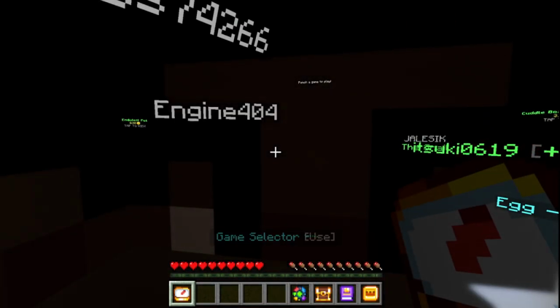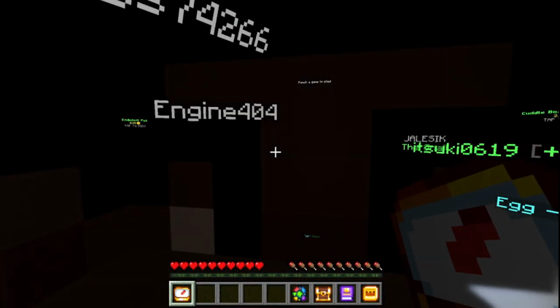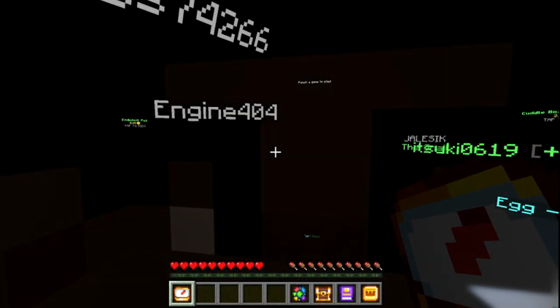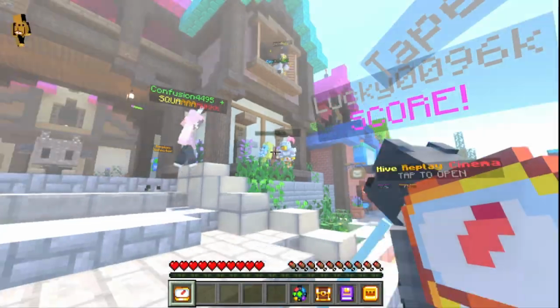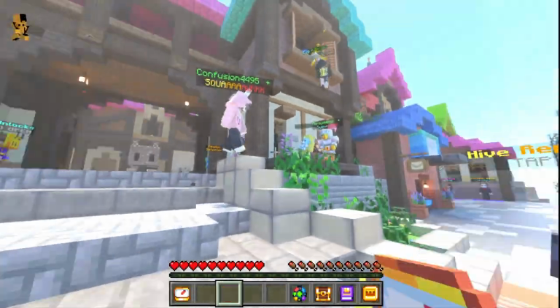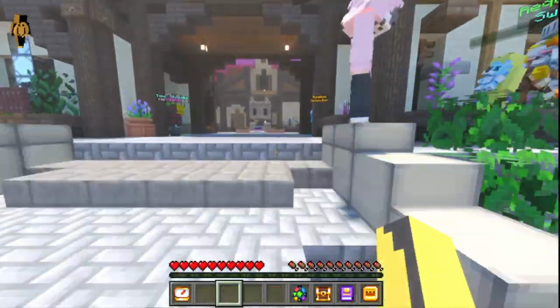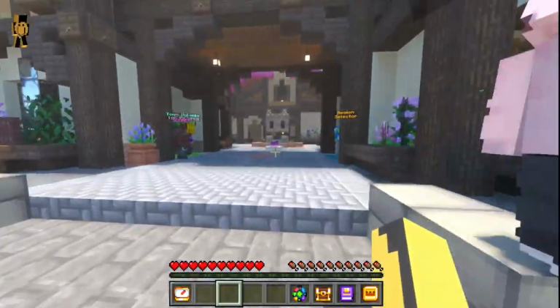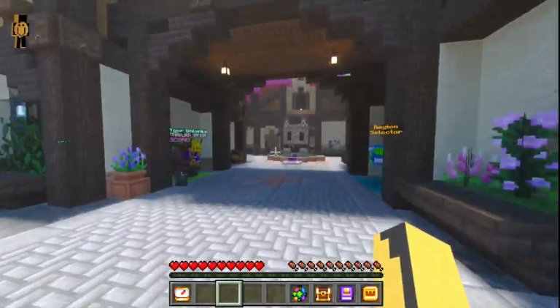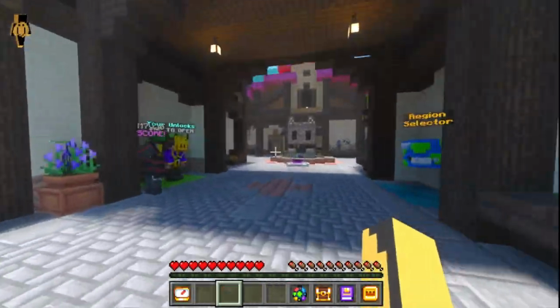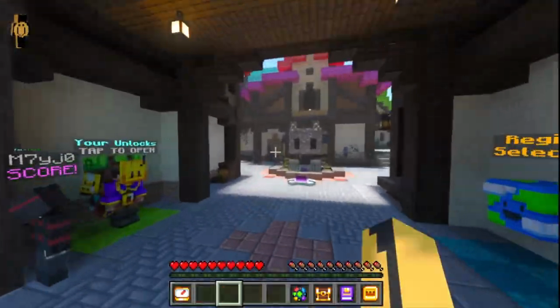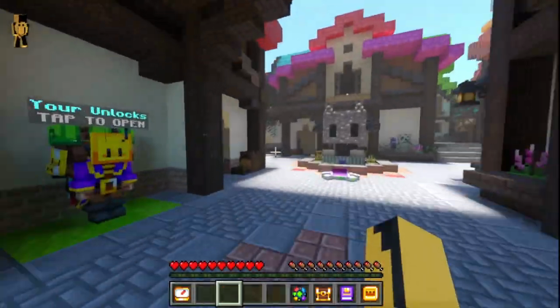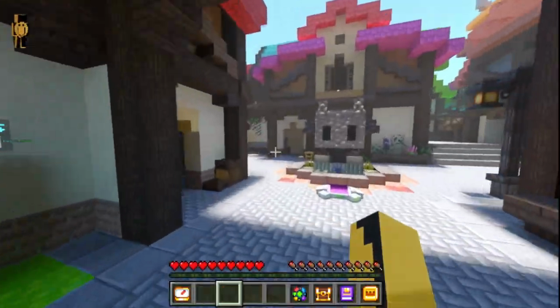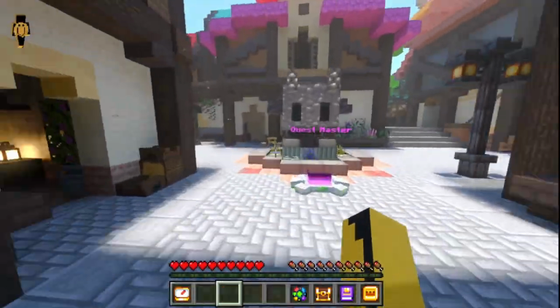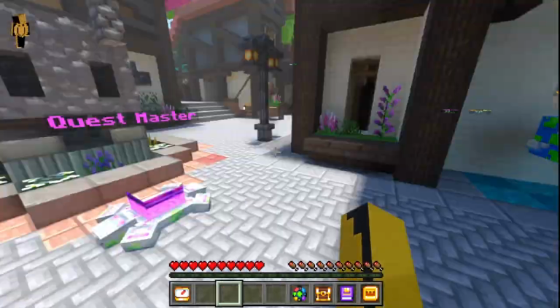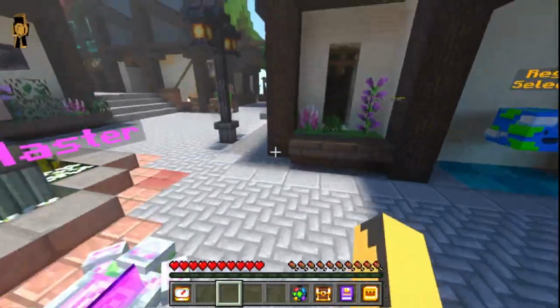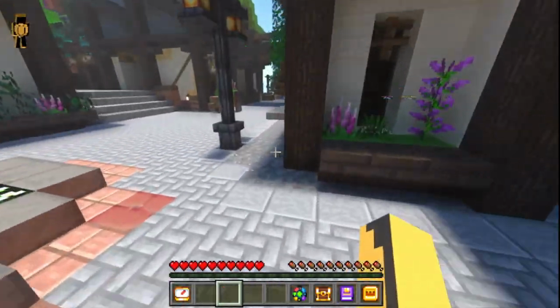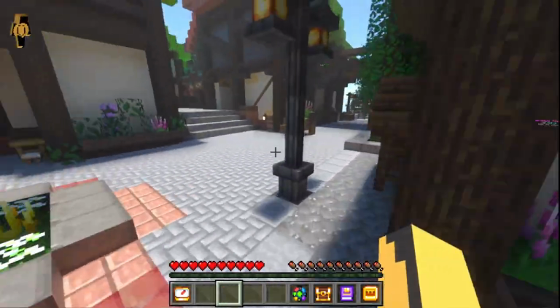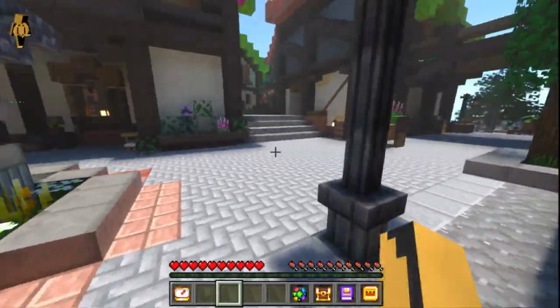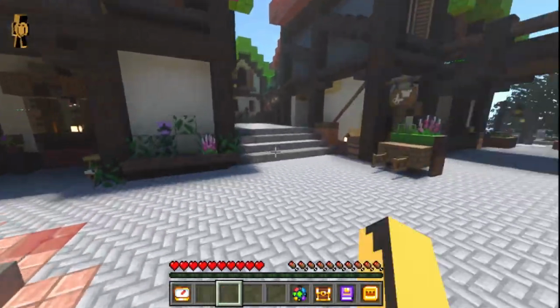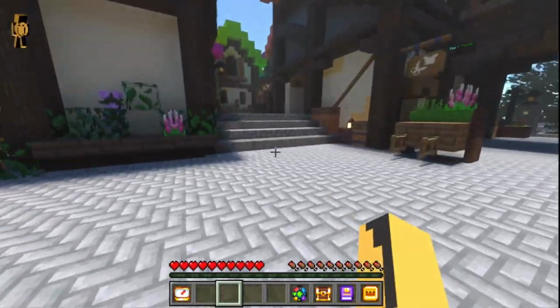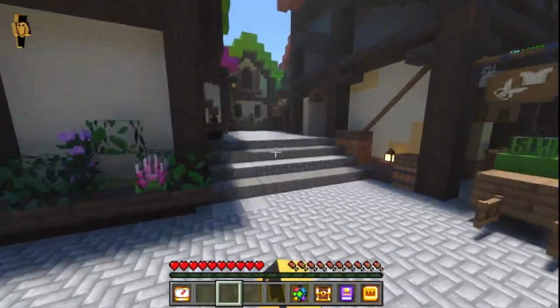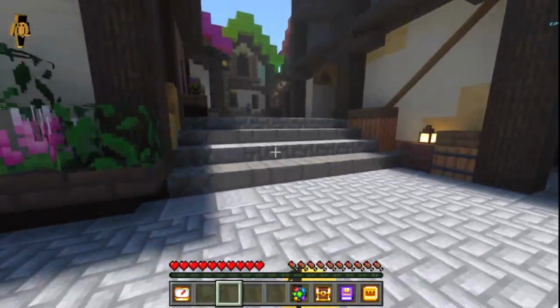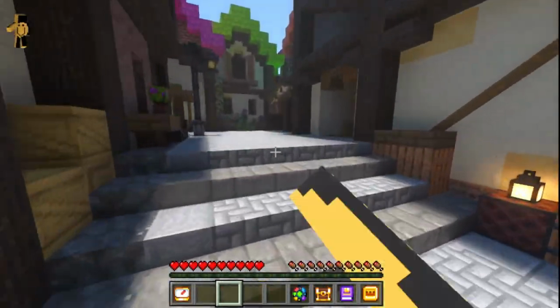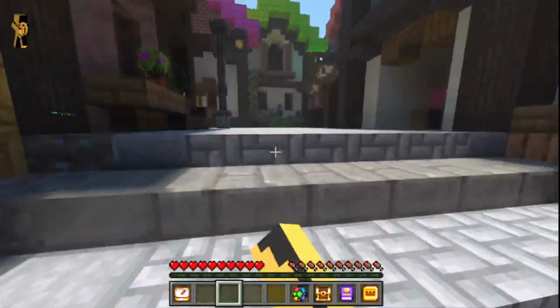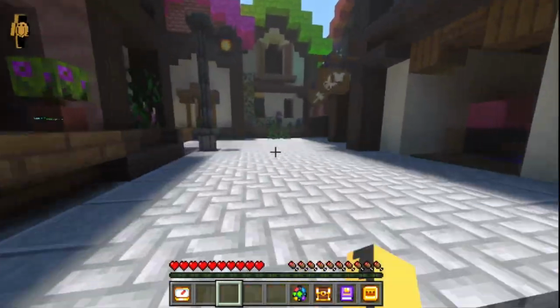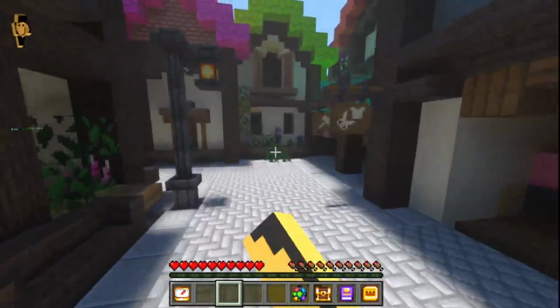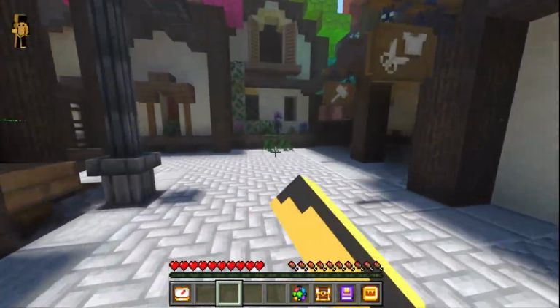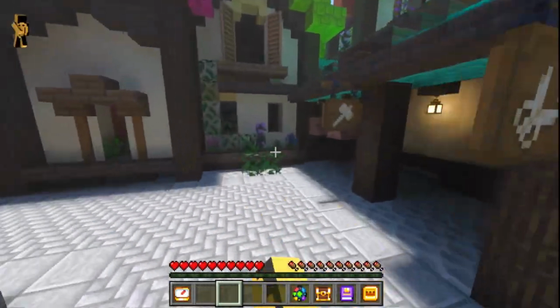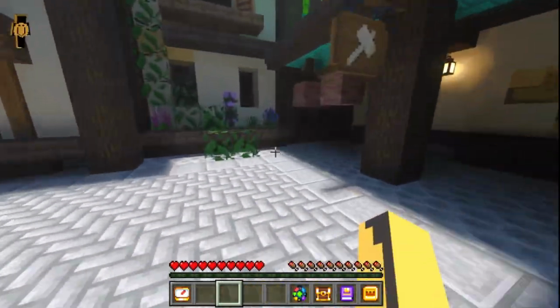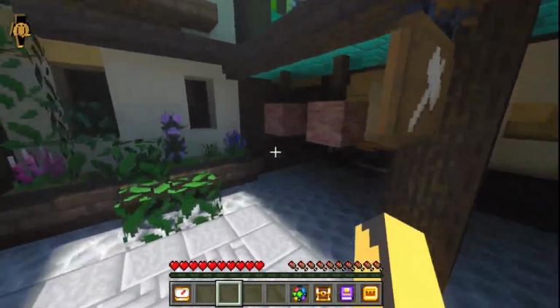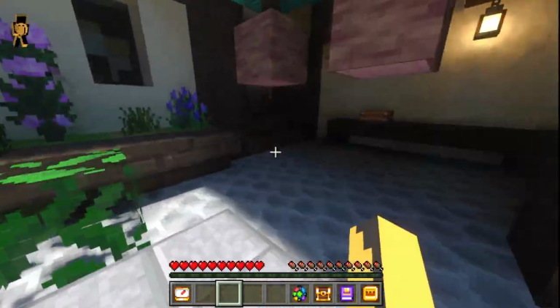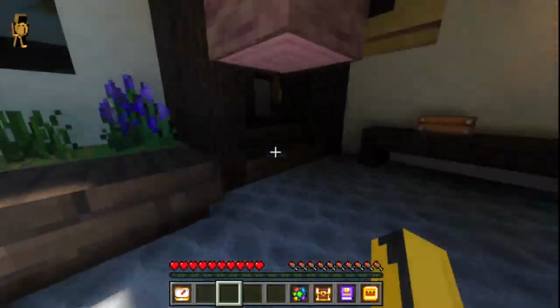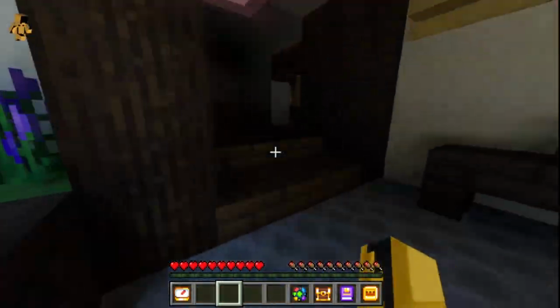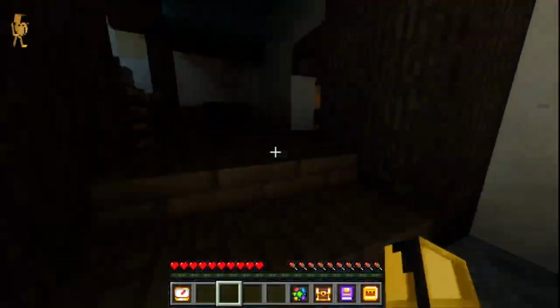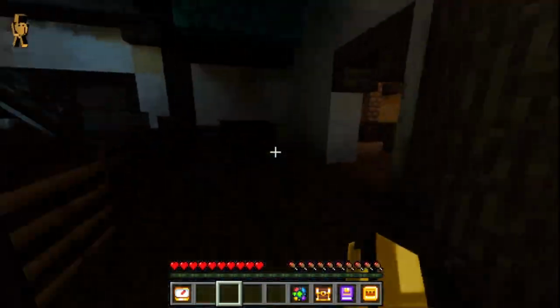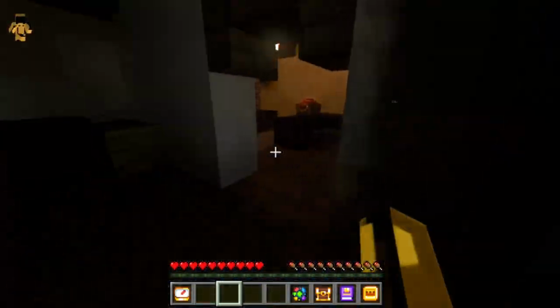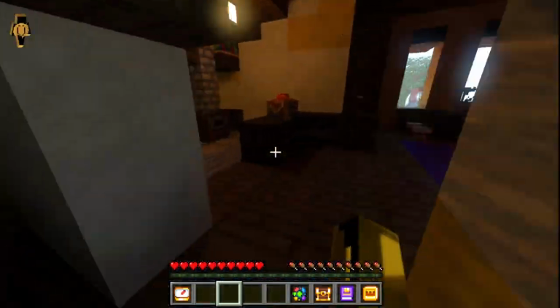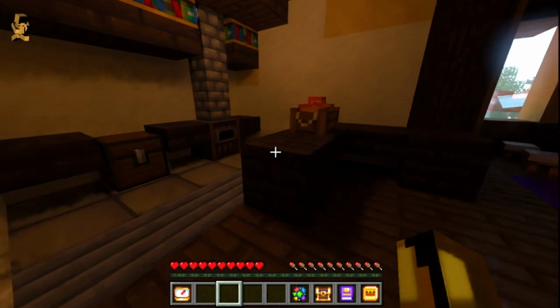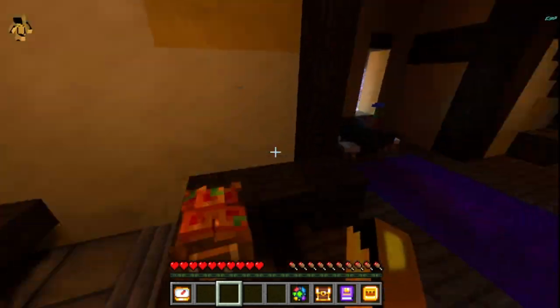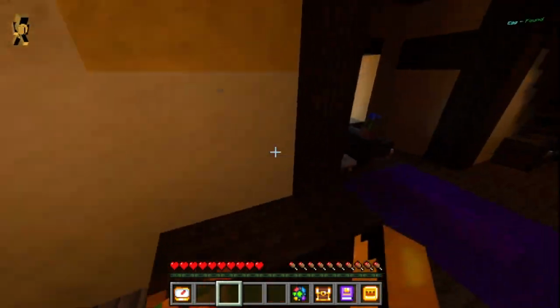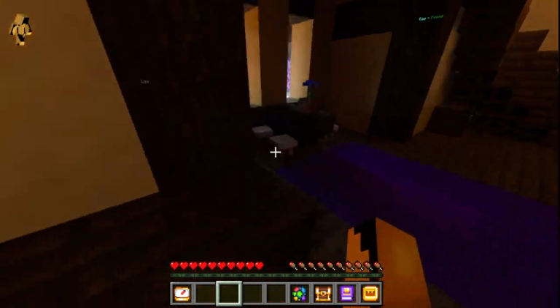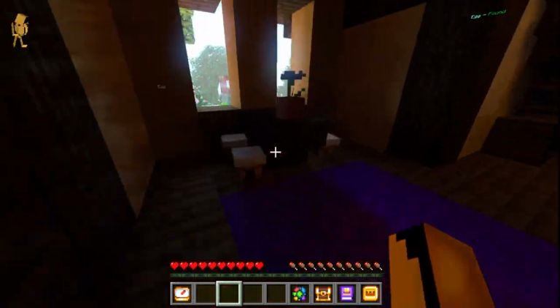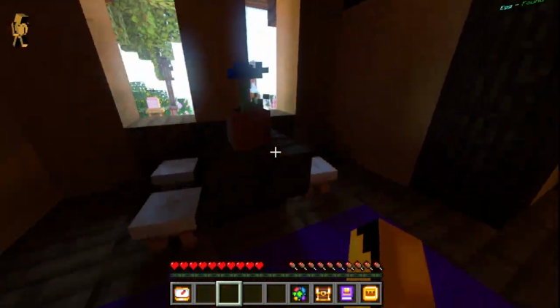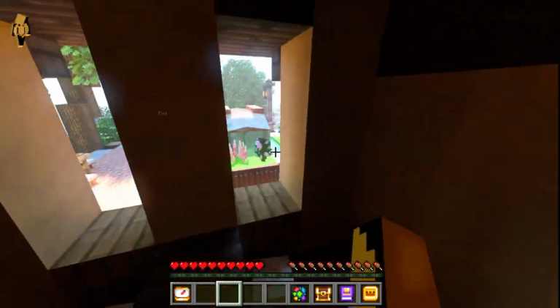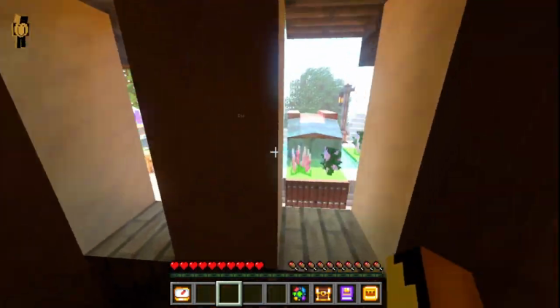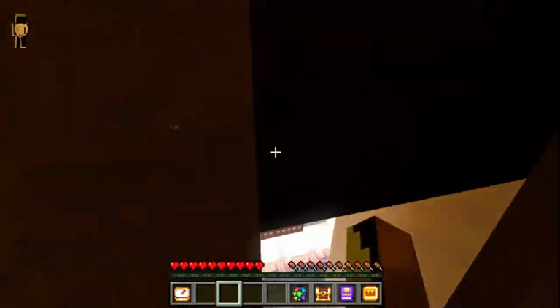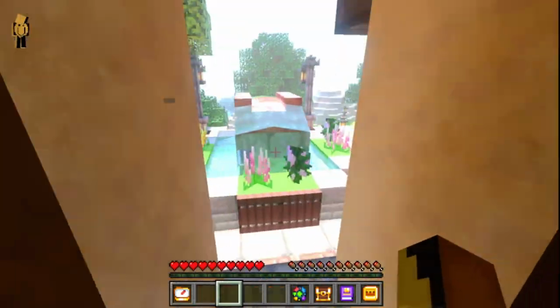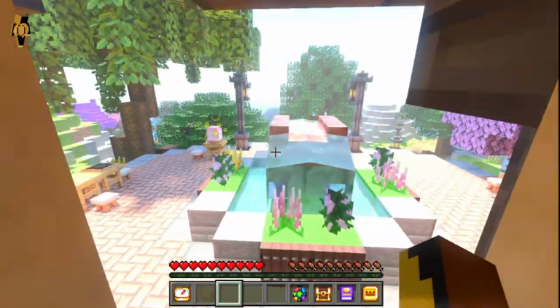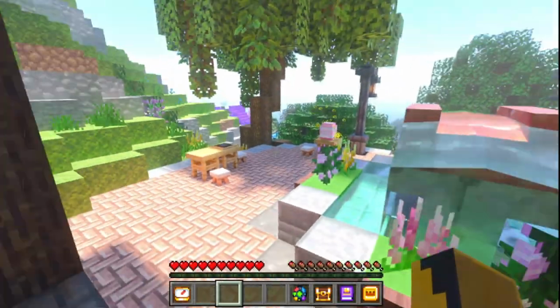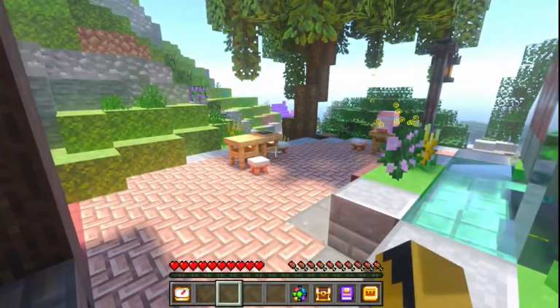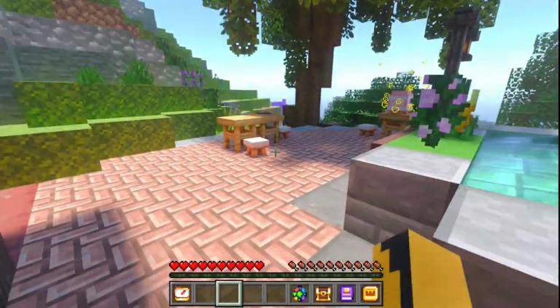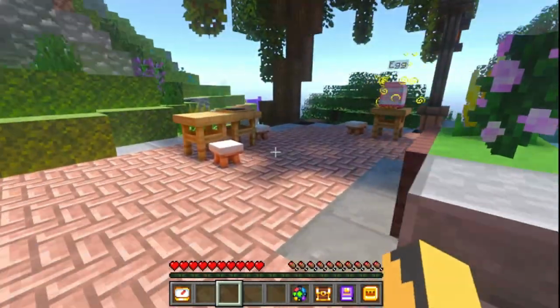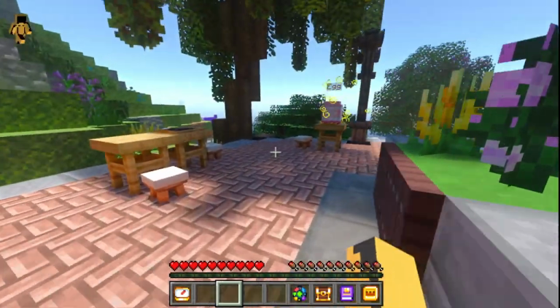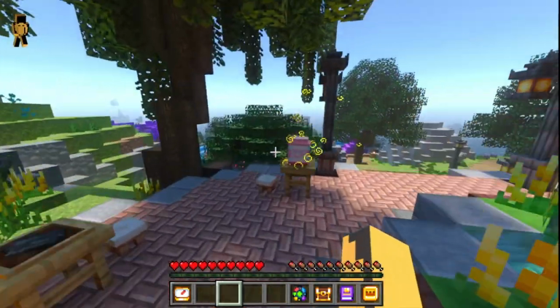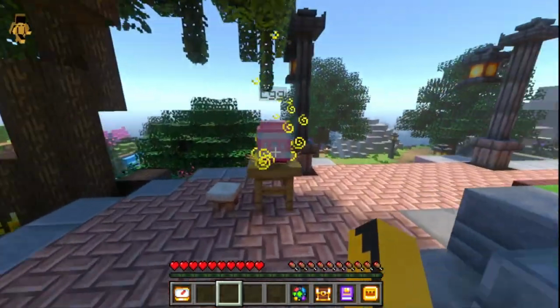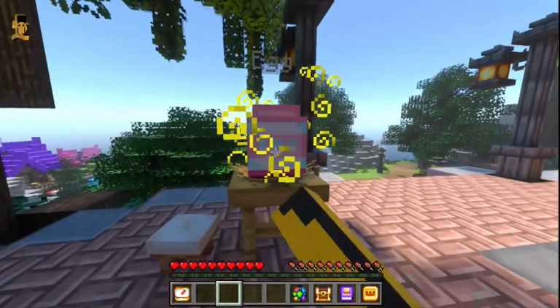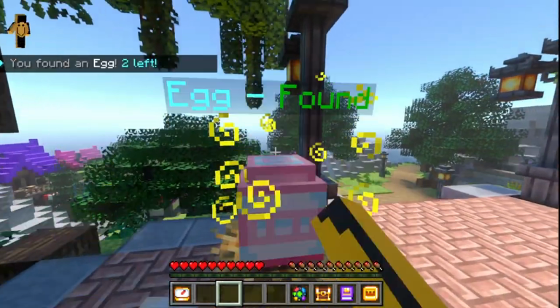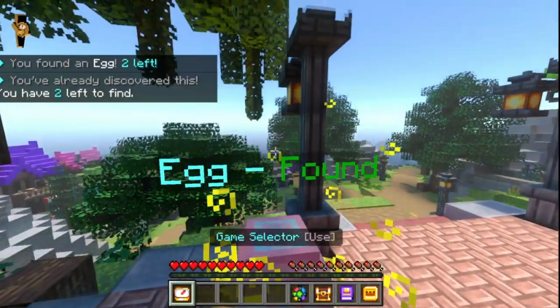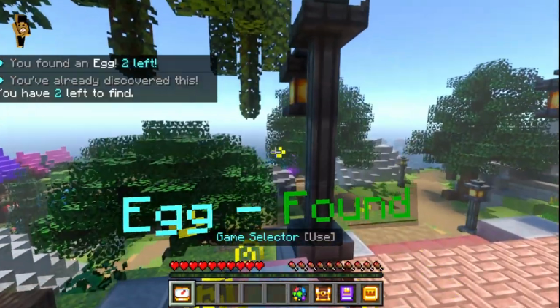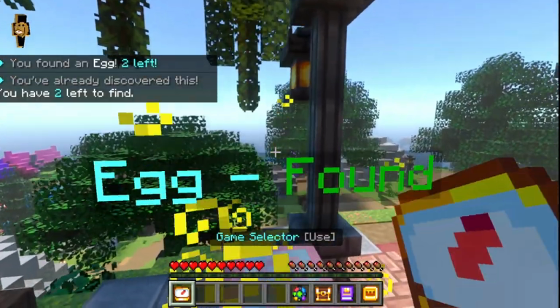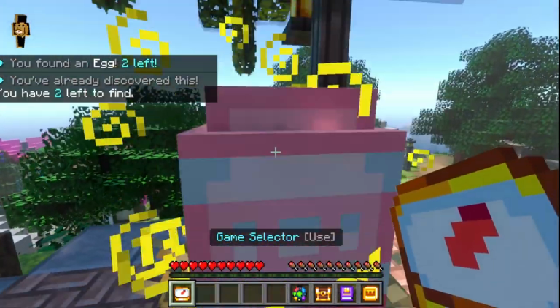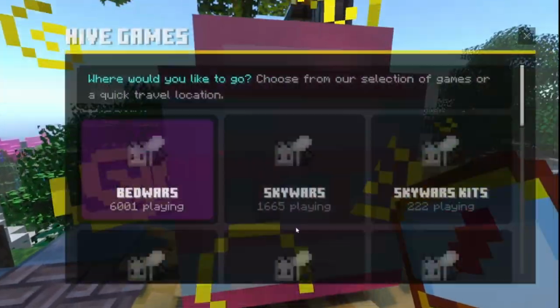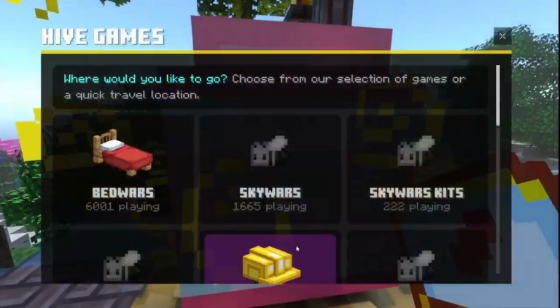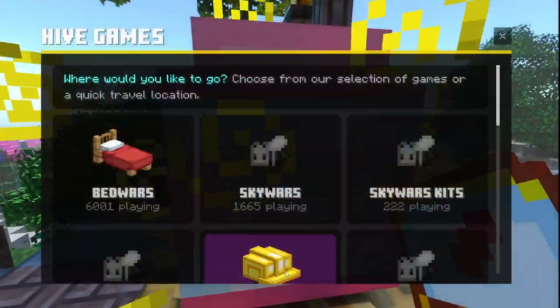Once you've gone back to the lobby, go back into the hub, go past here into this house, and find your next egg.